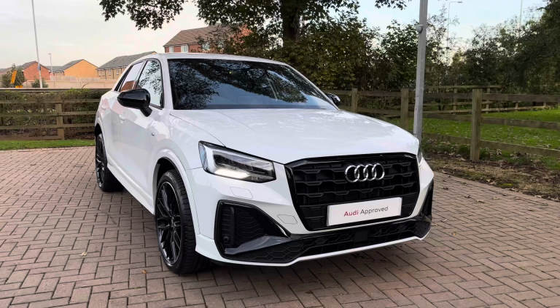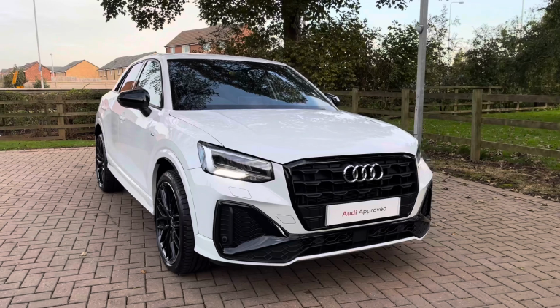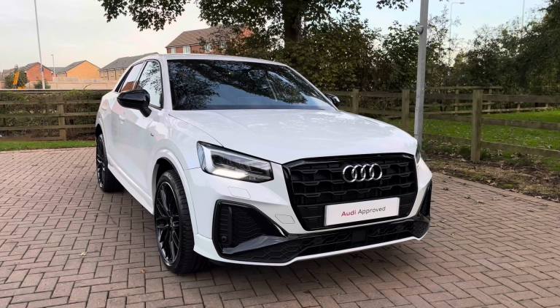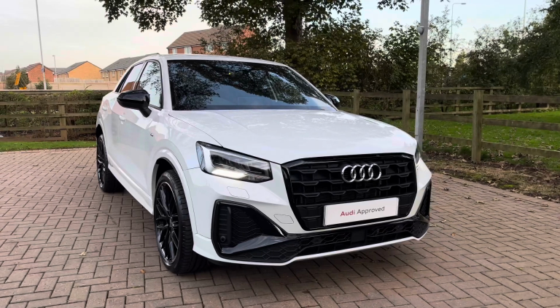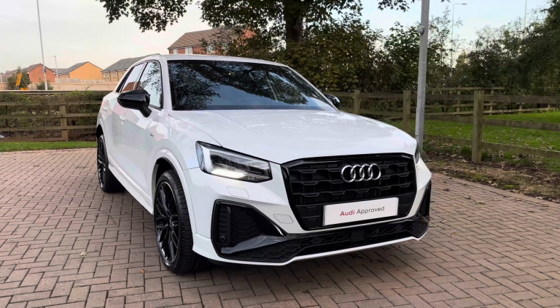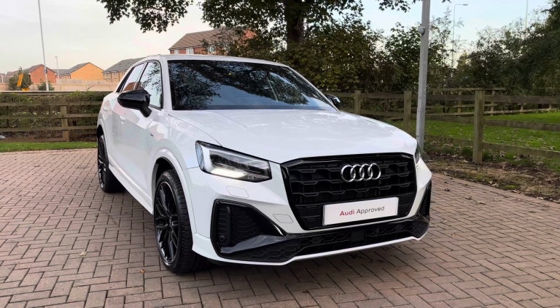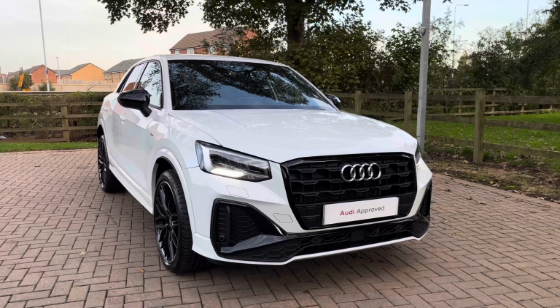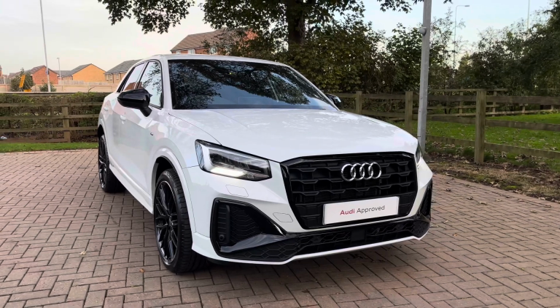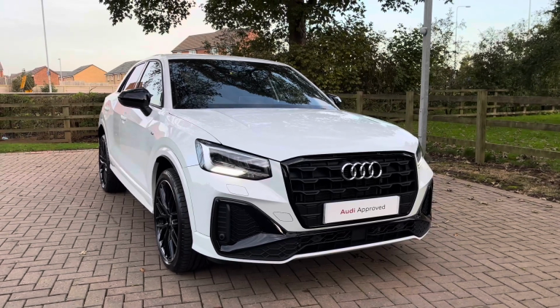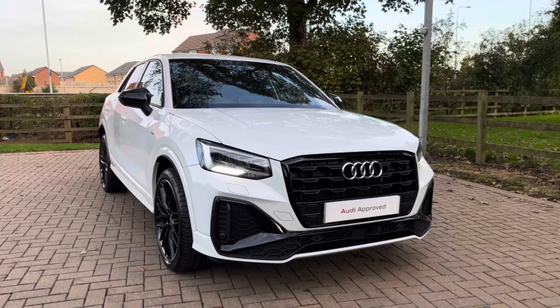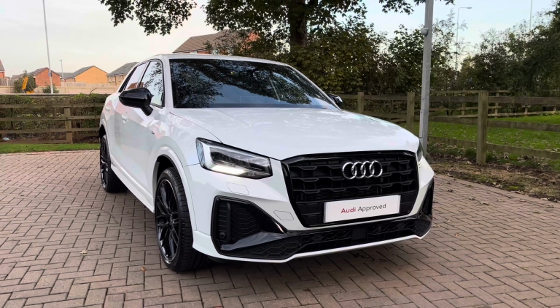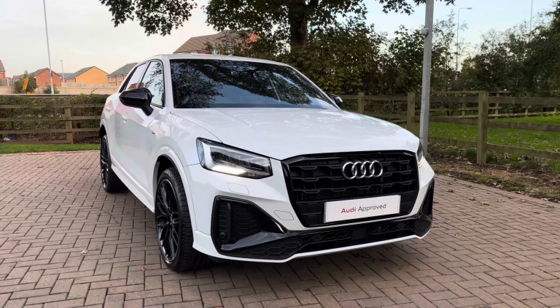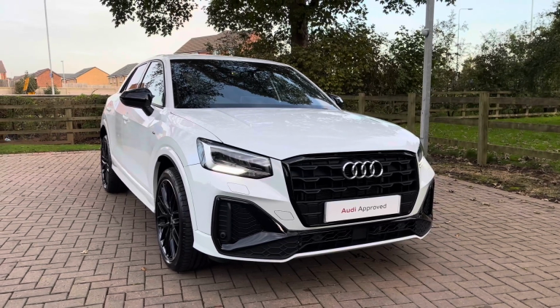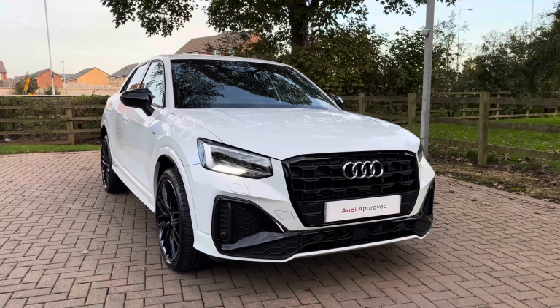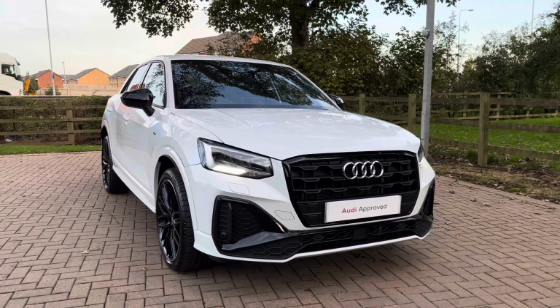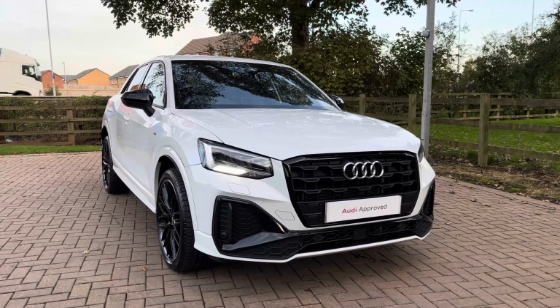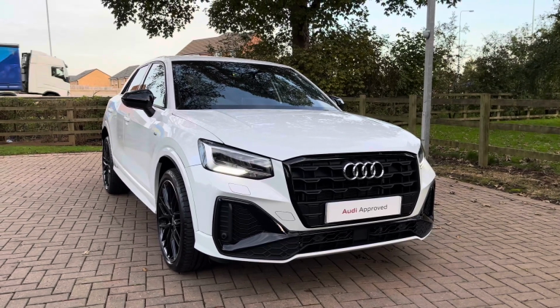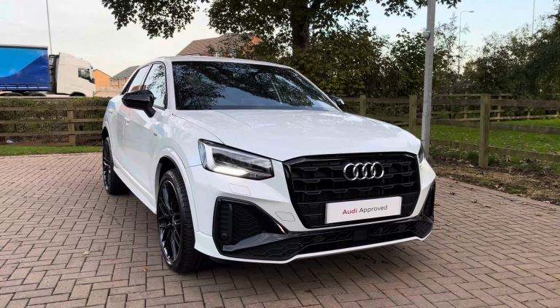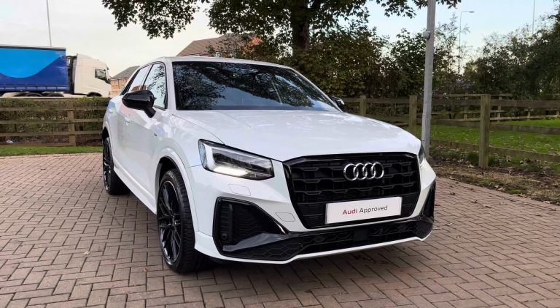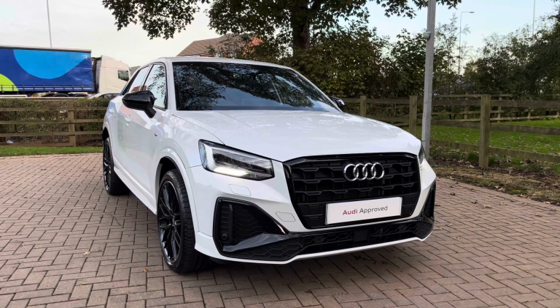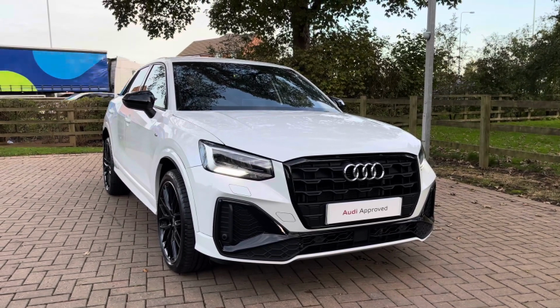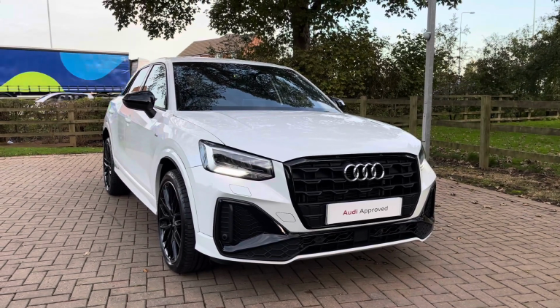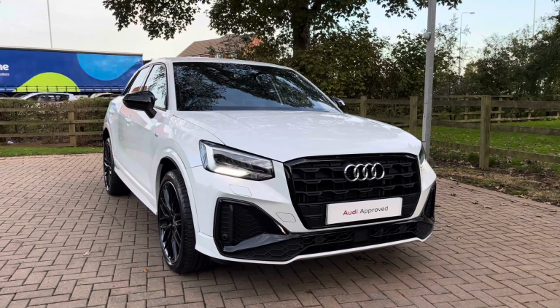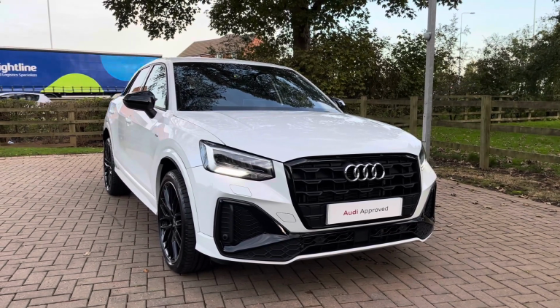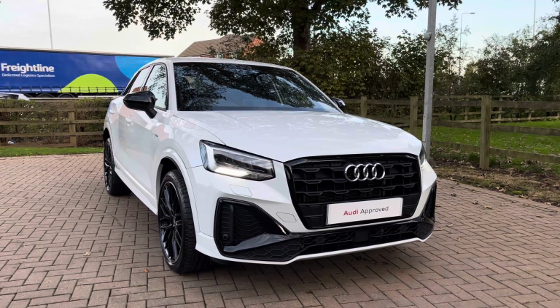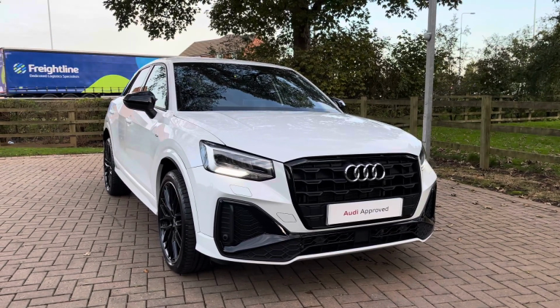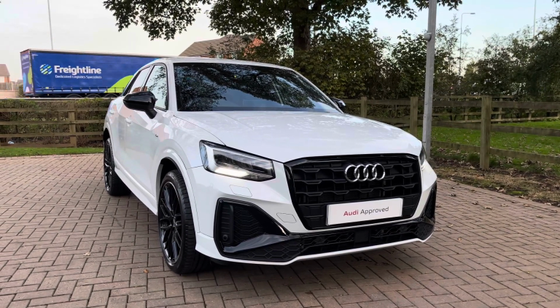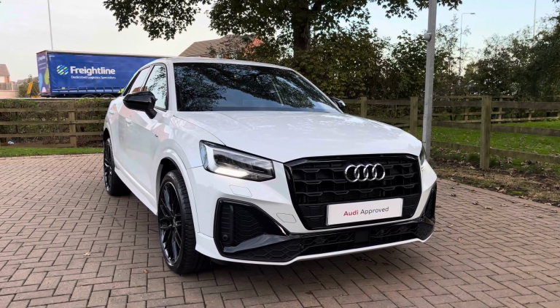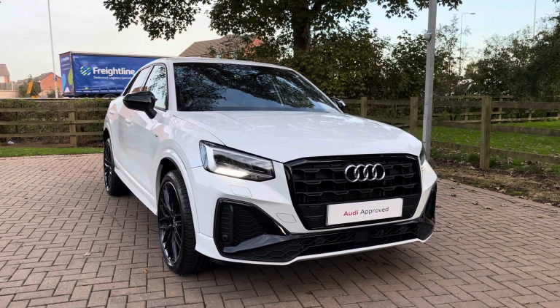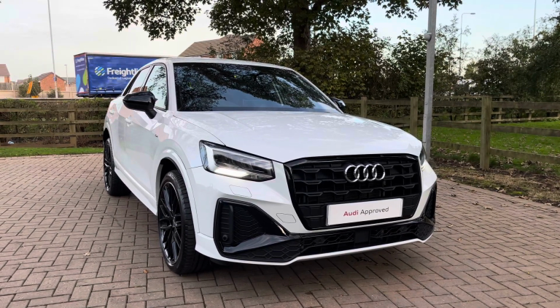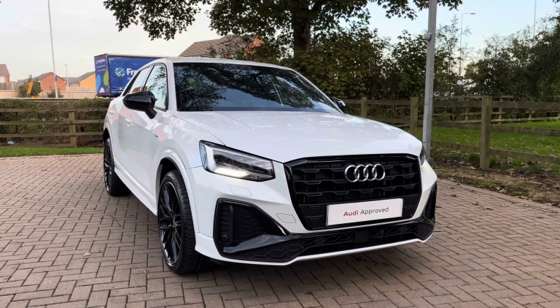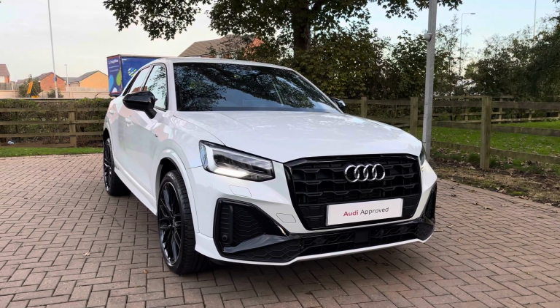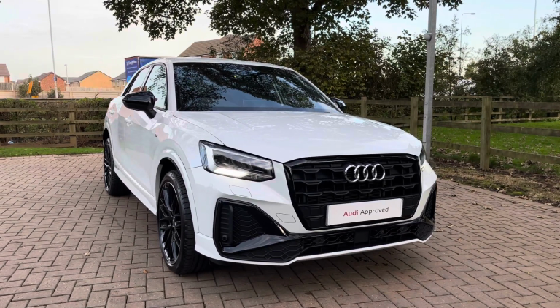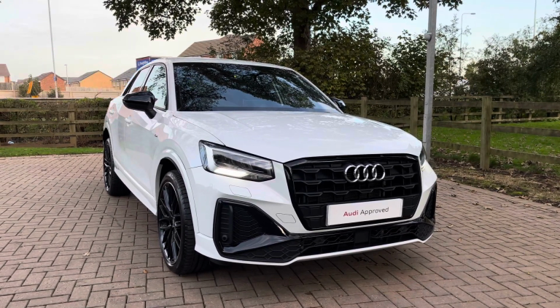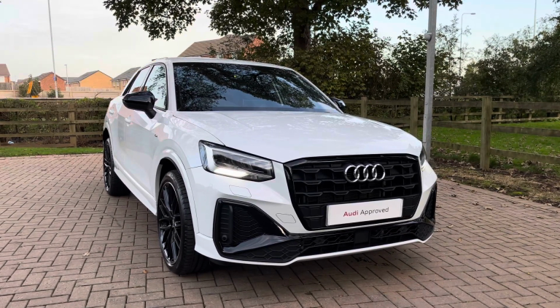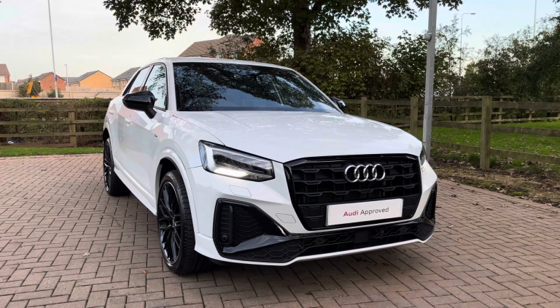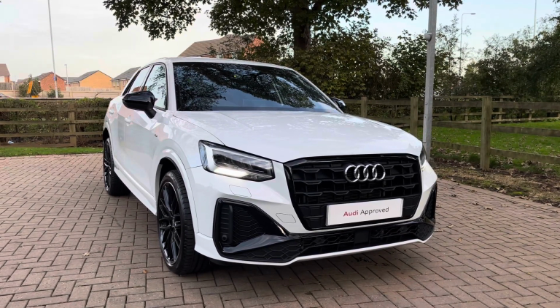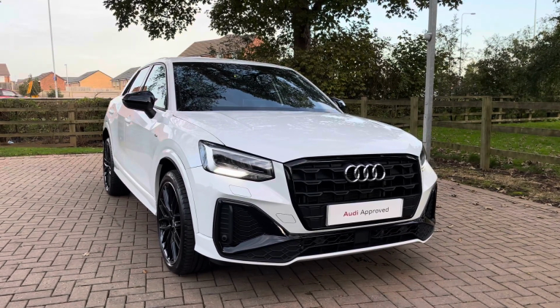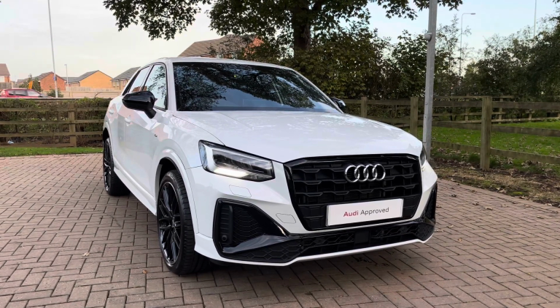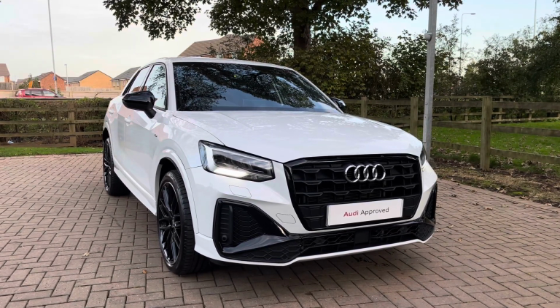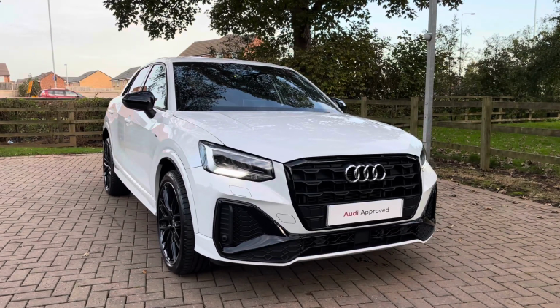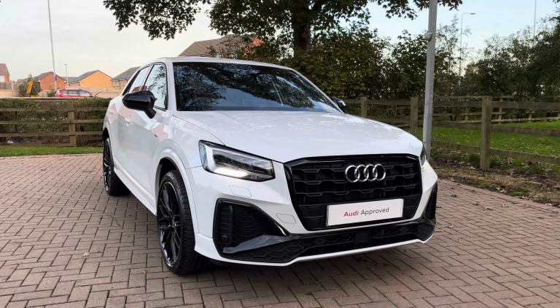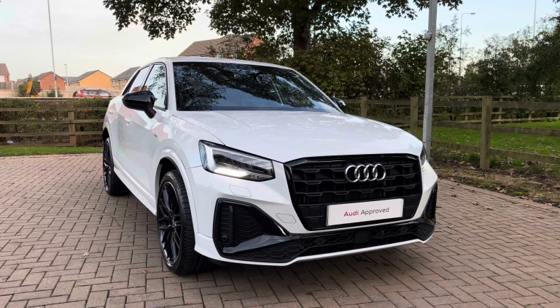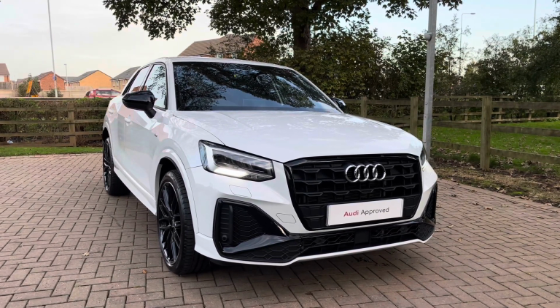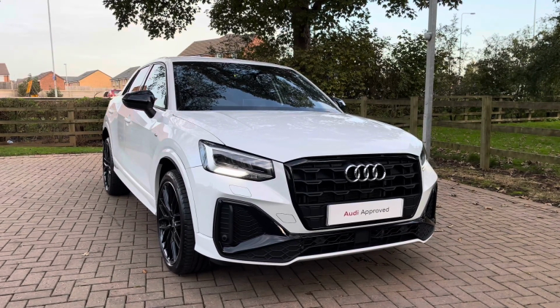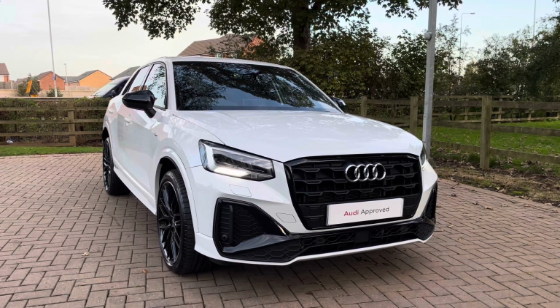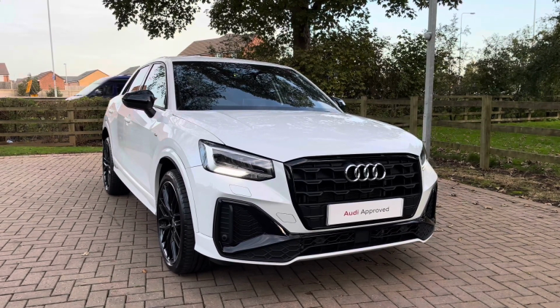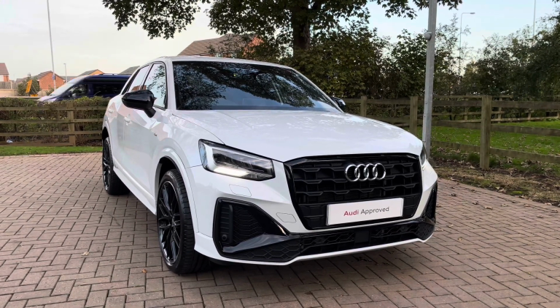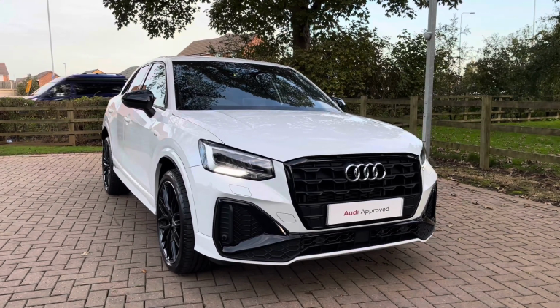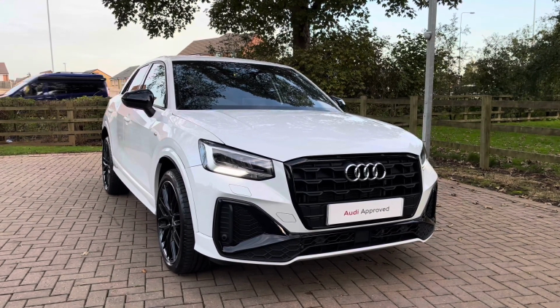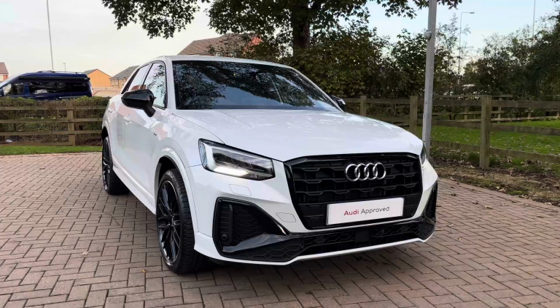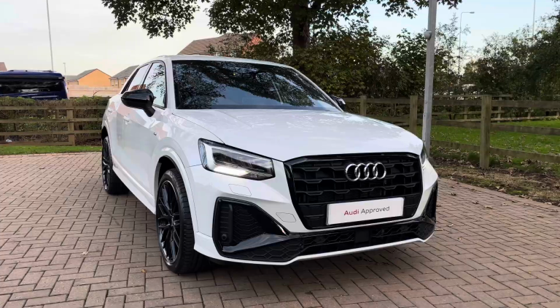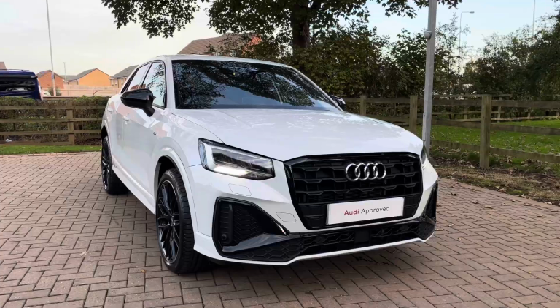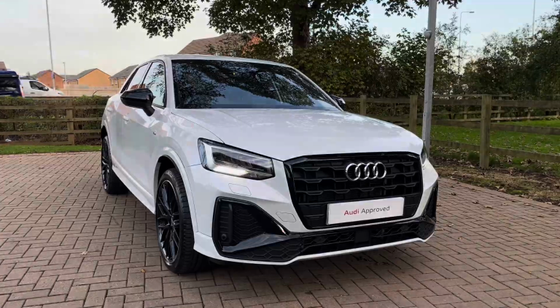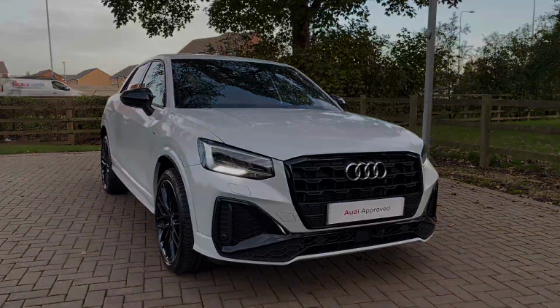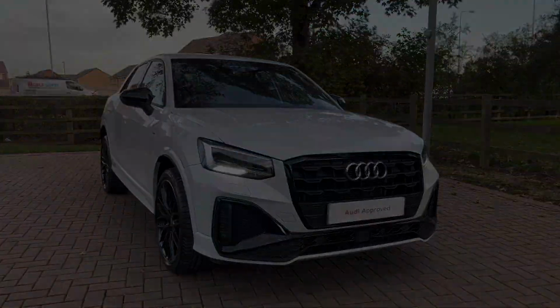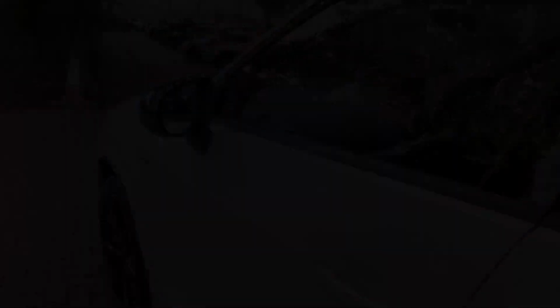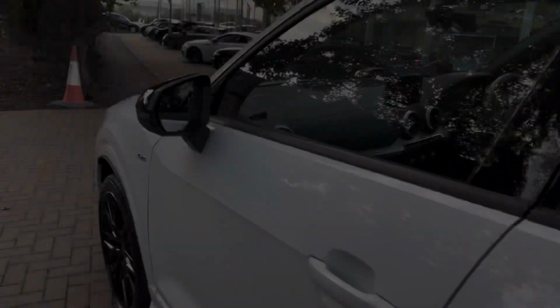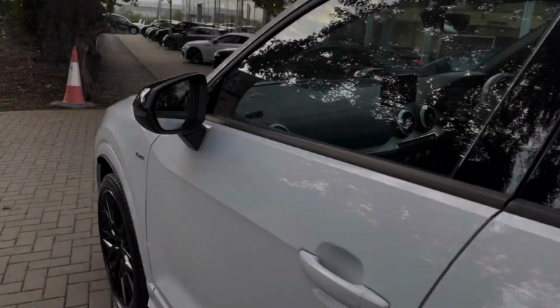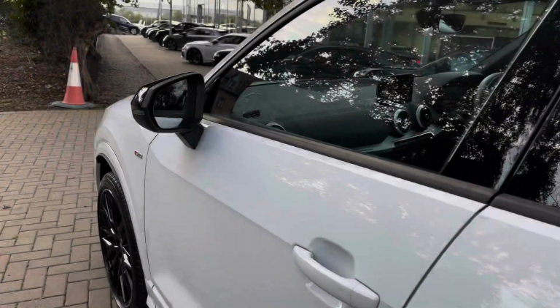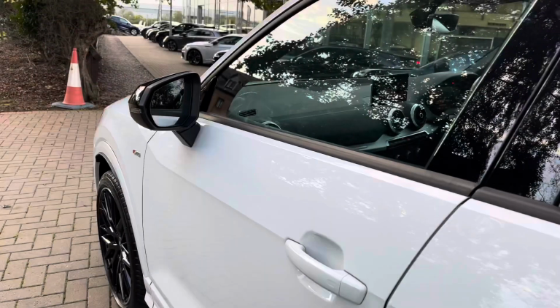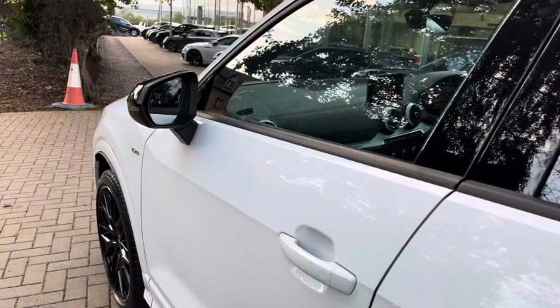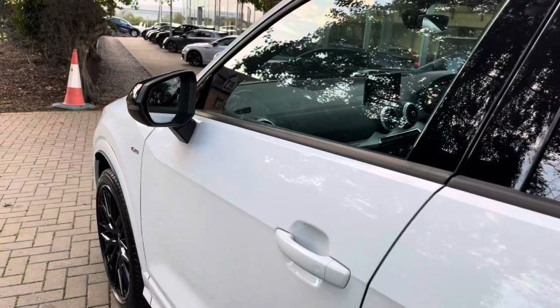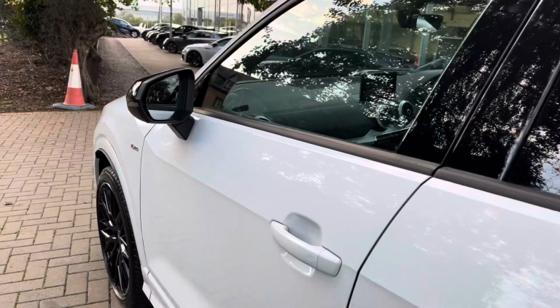This particular example is also finished in the optional Glacier White metallic paintwork, which just really makes this vehicle stand out.